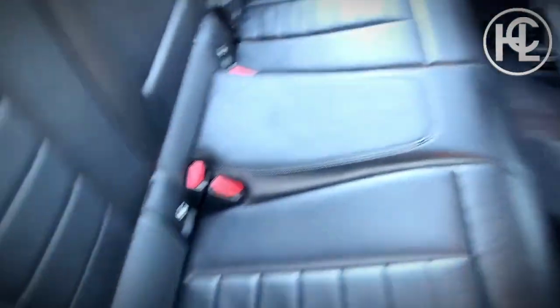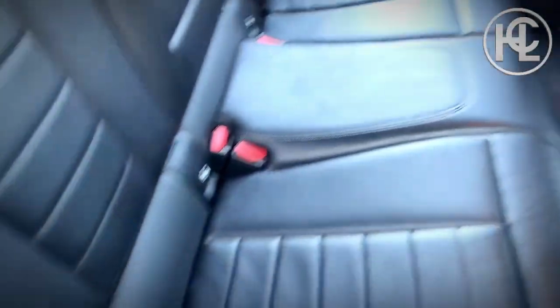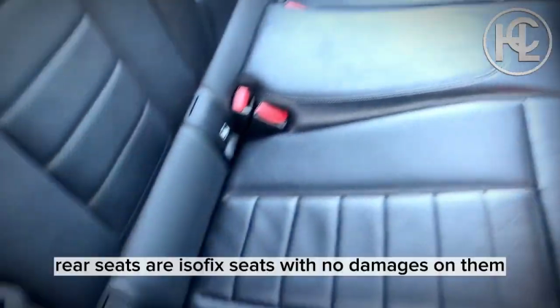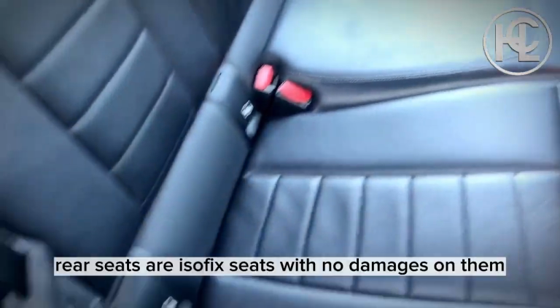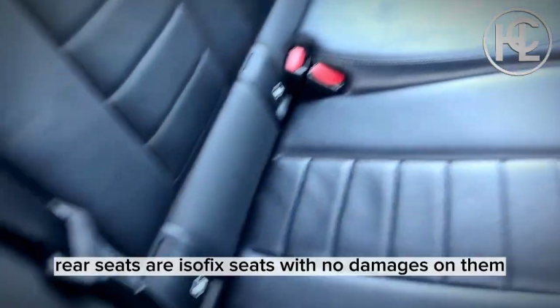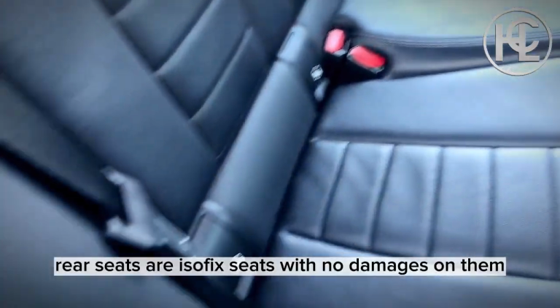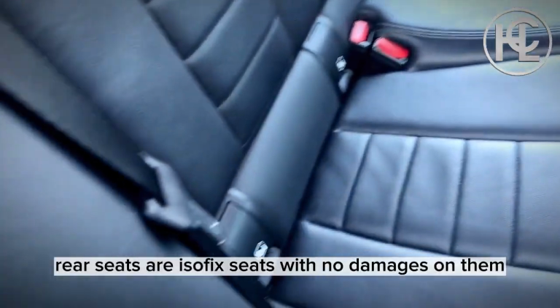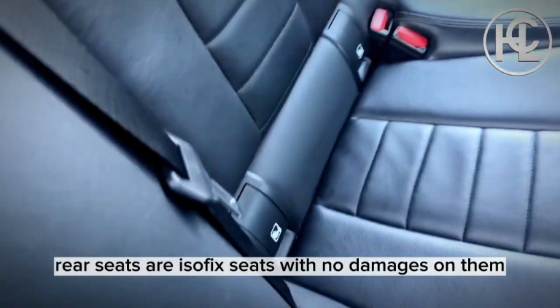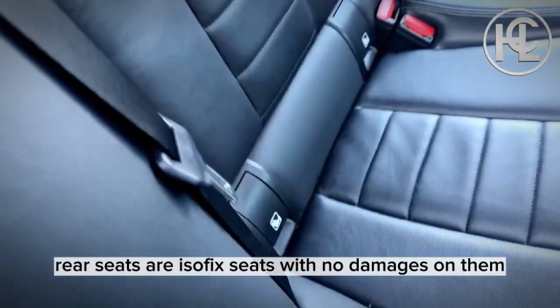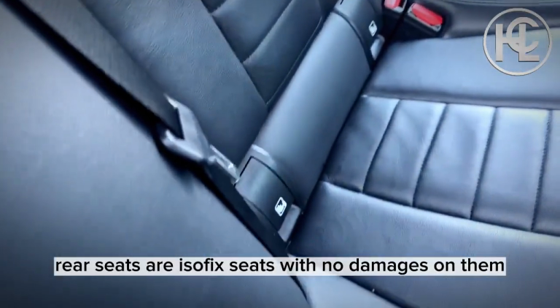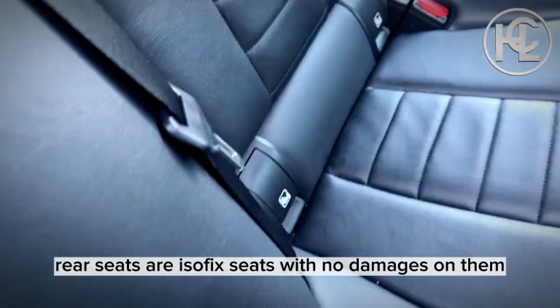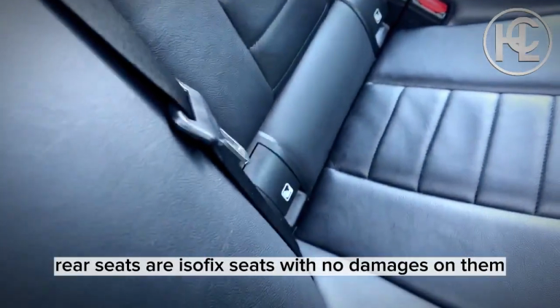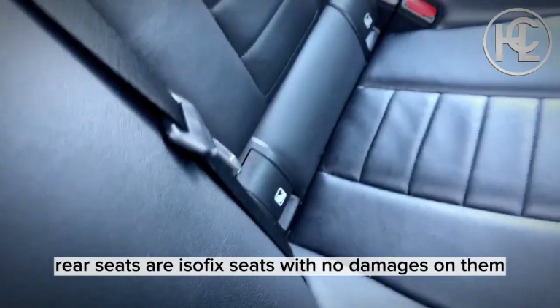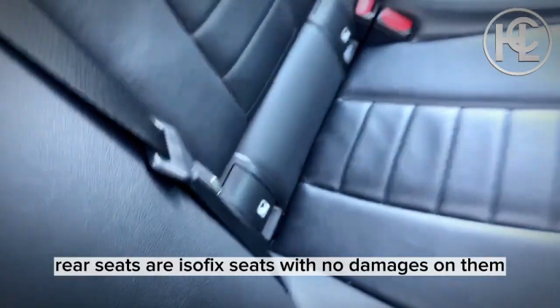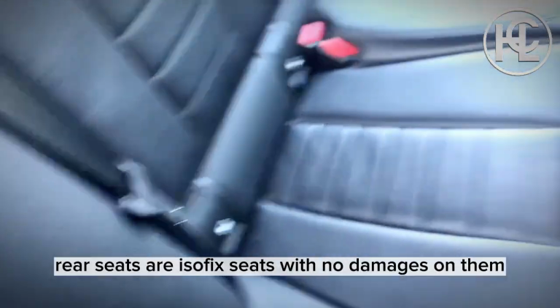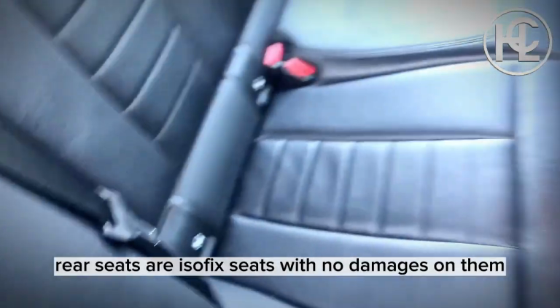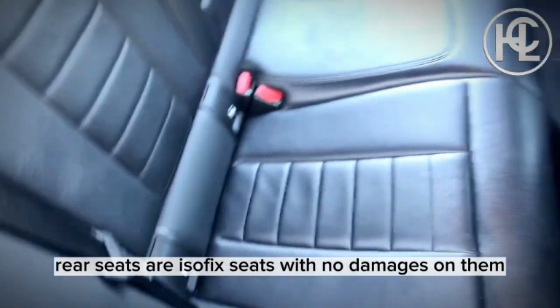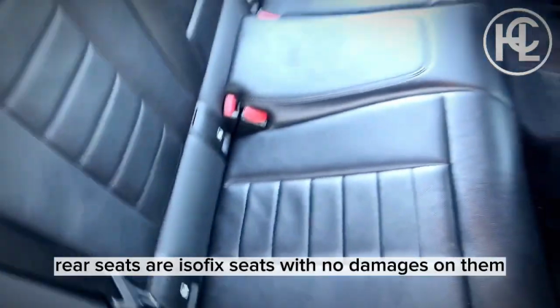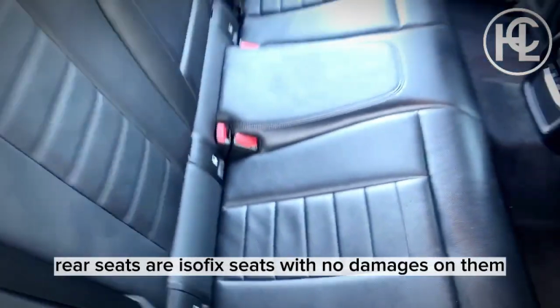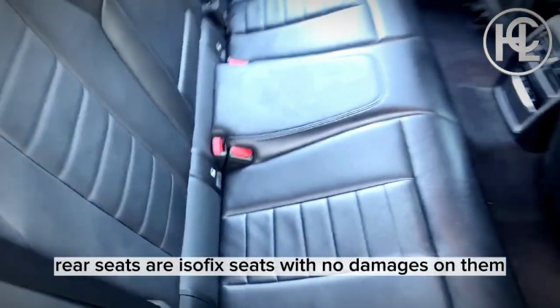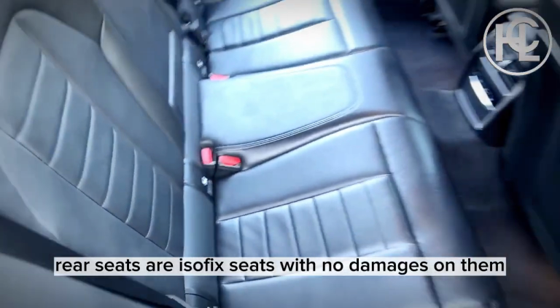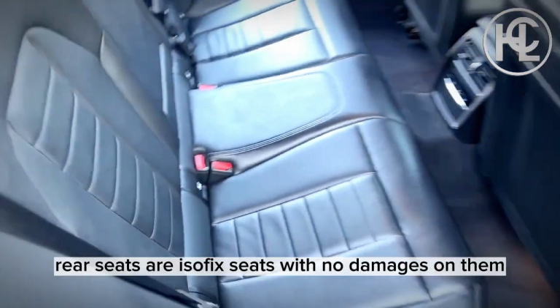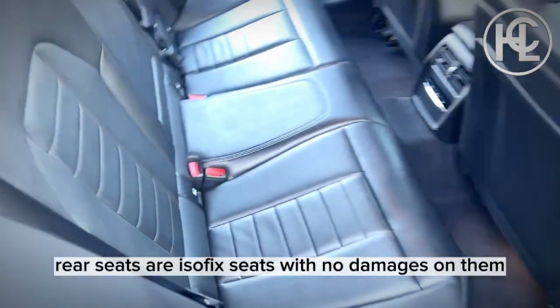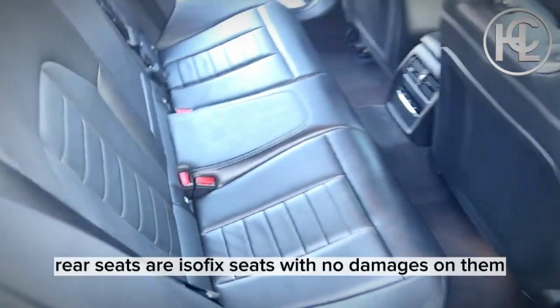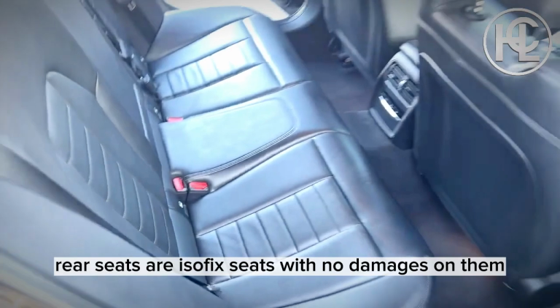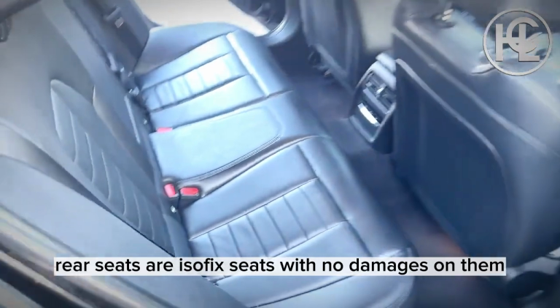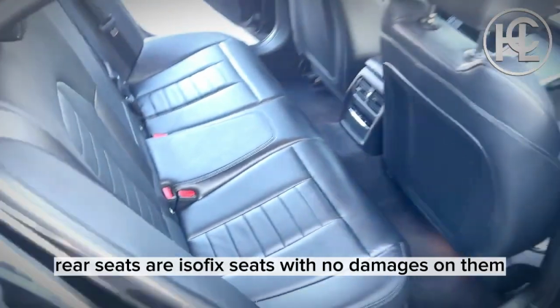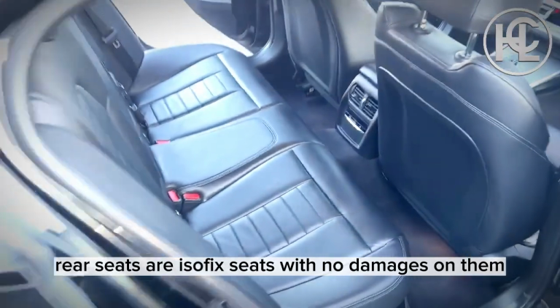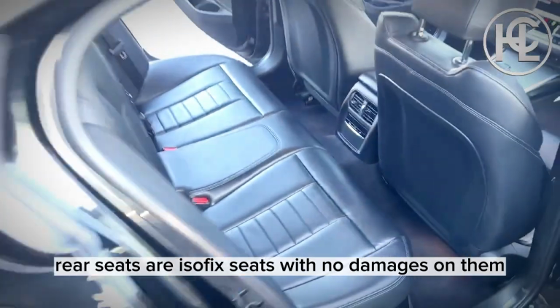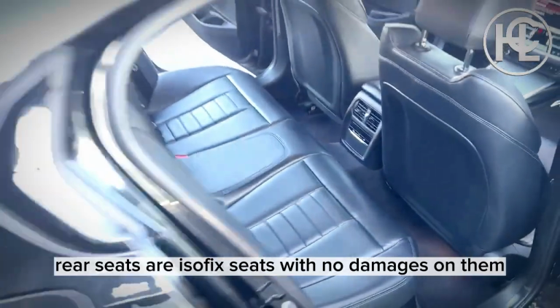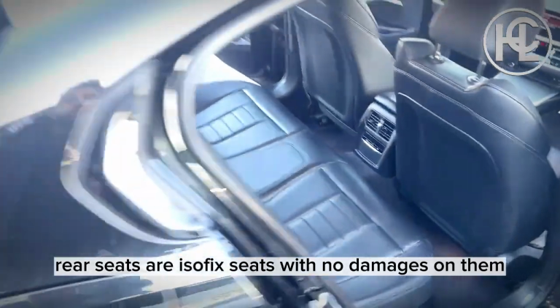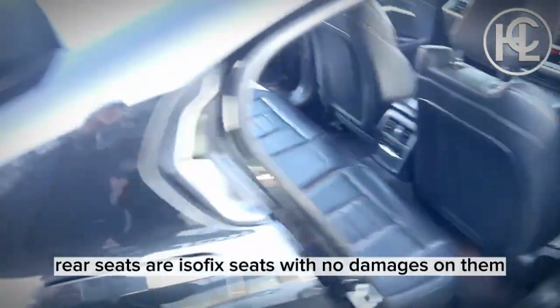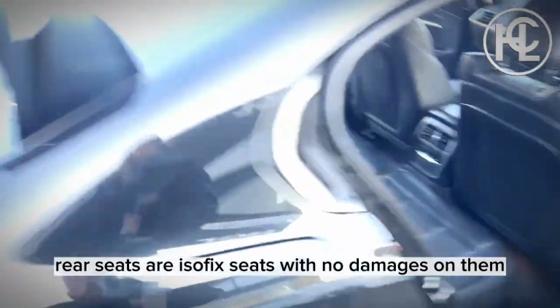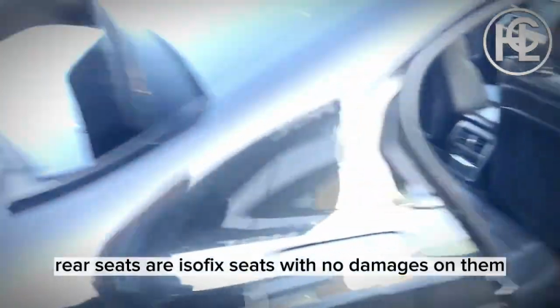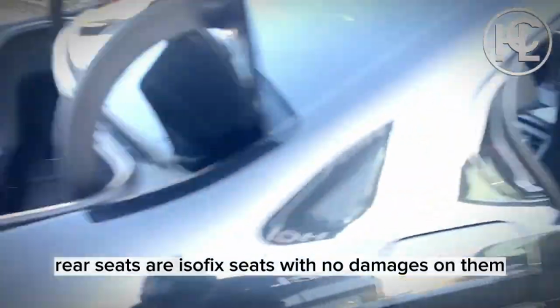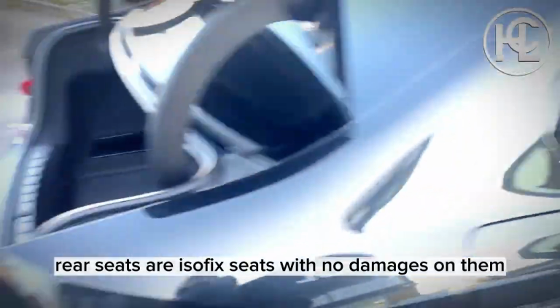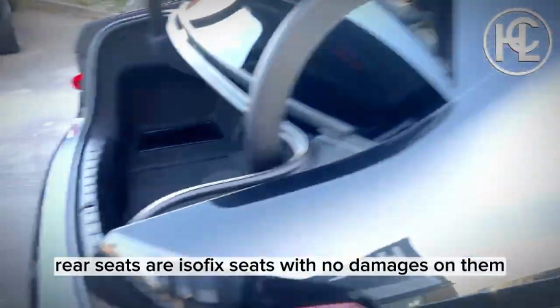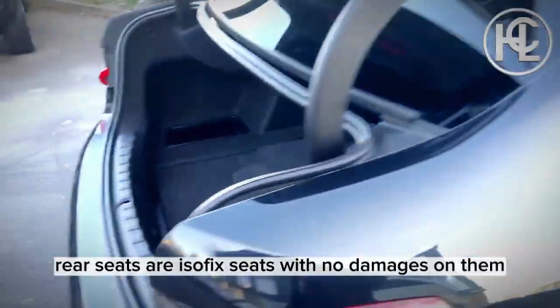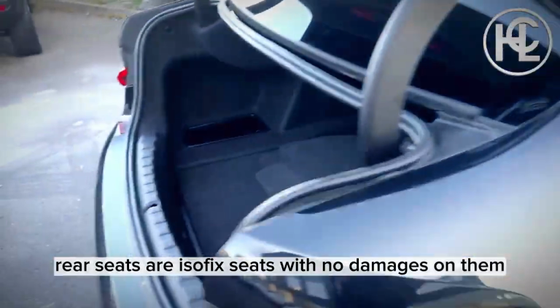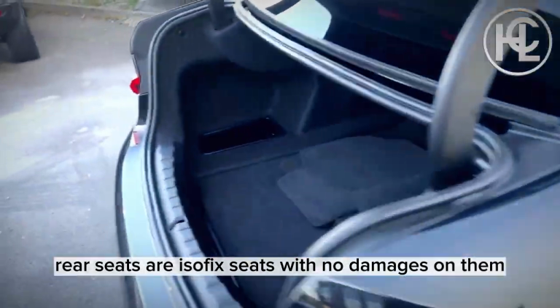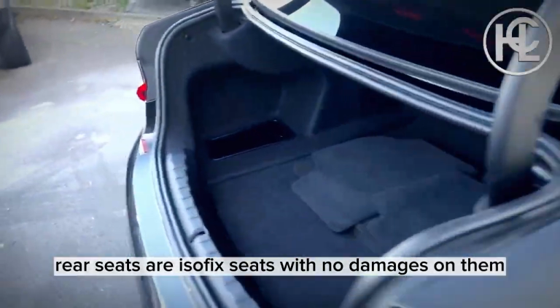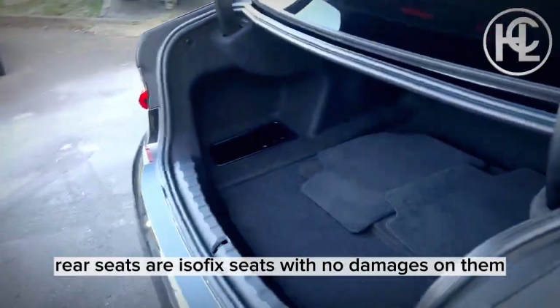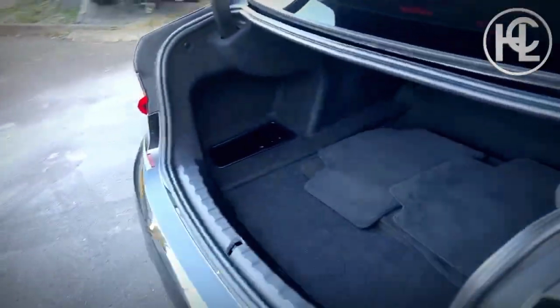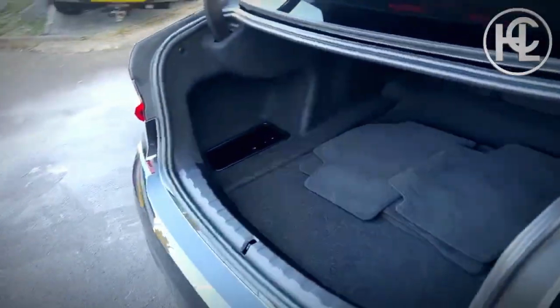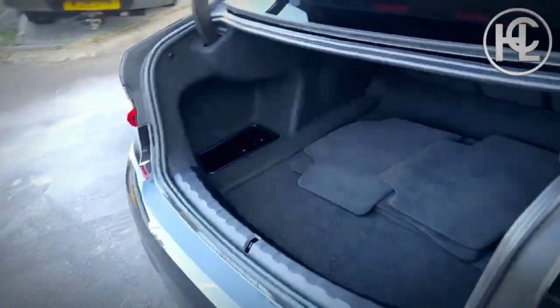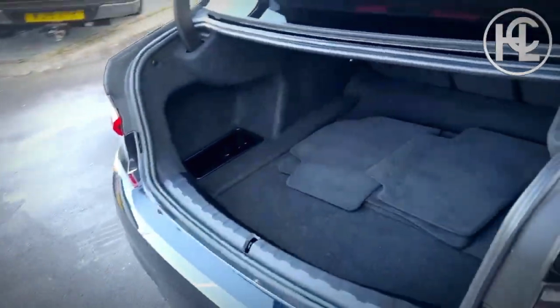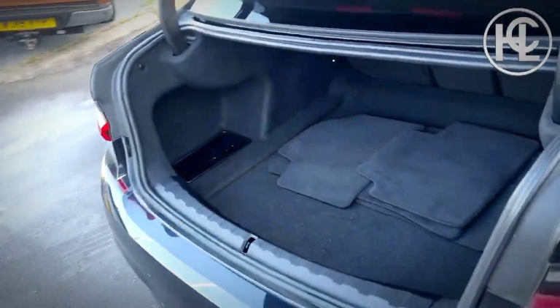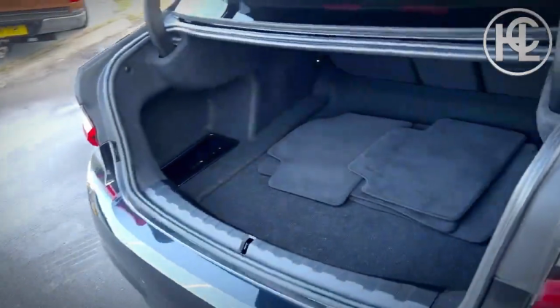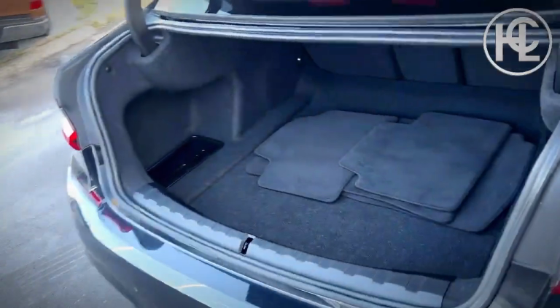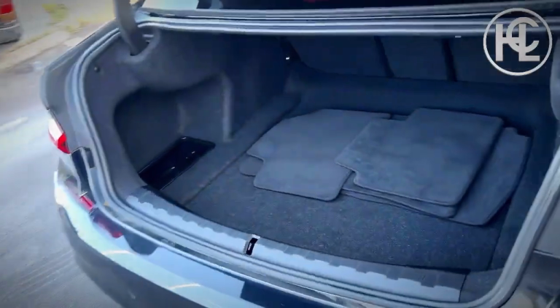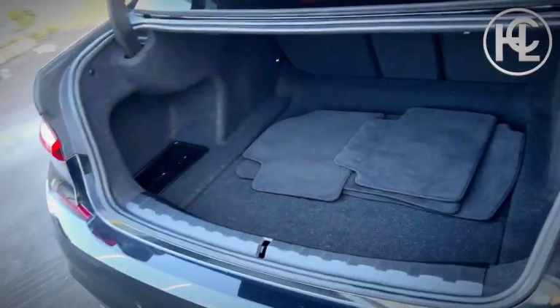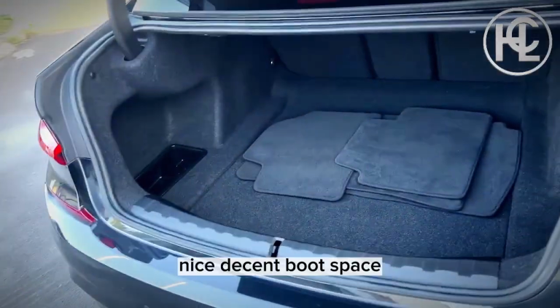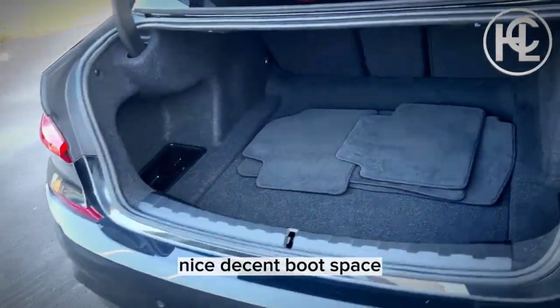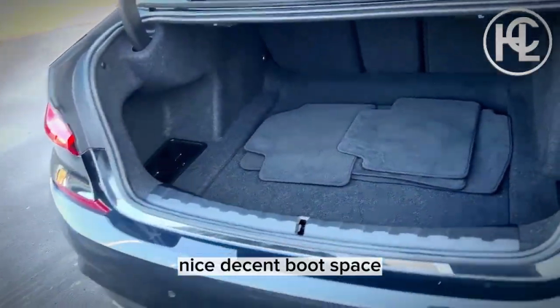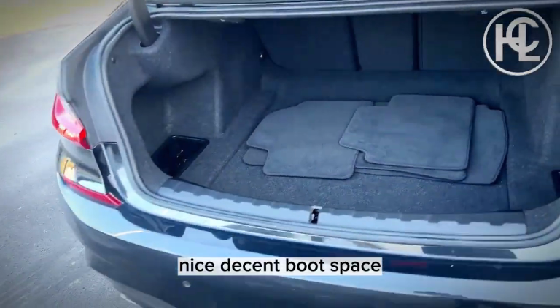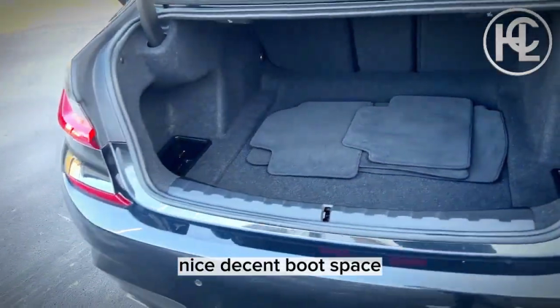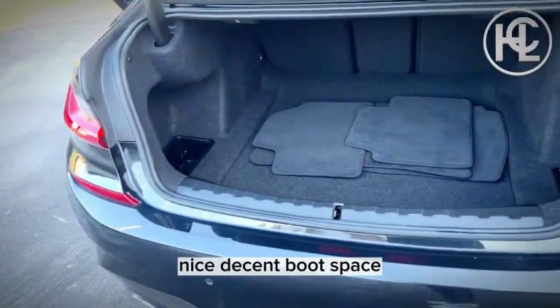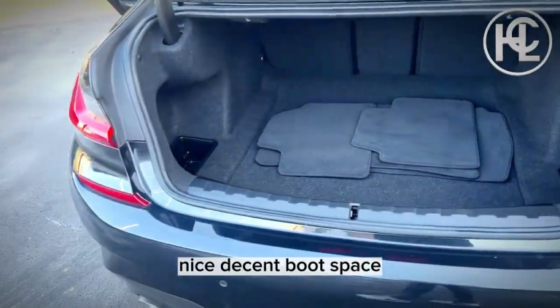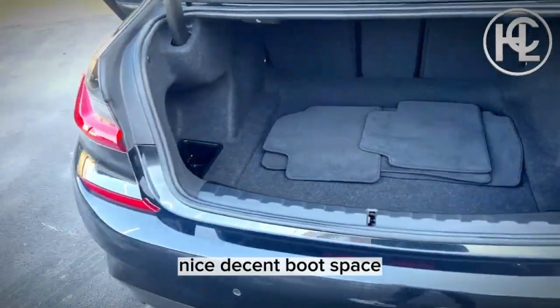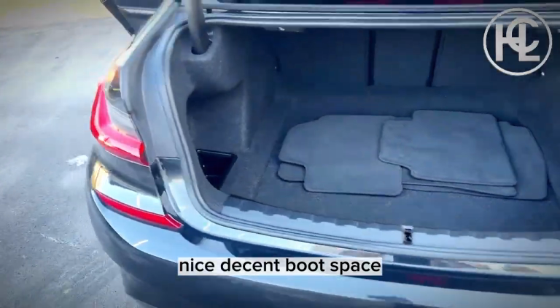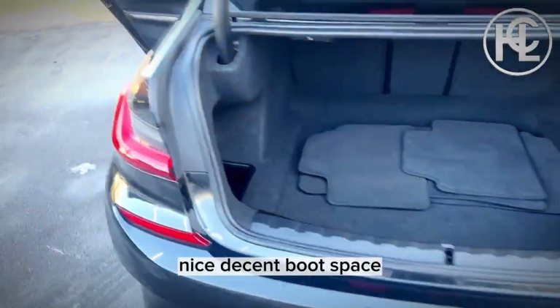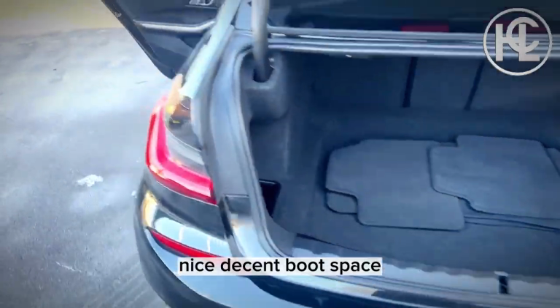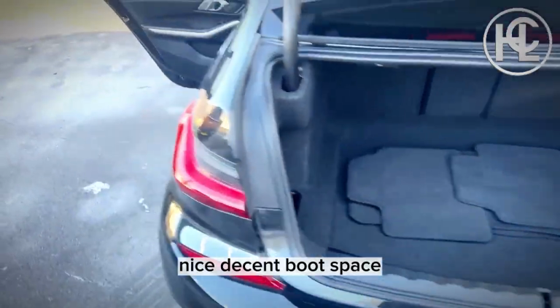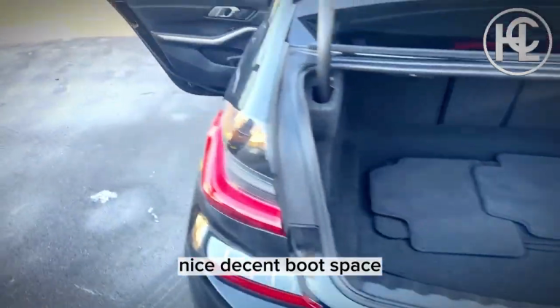The rear seats are ISOFIX seats with no damages on them, and there's a nice decent boot space.